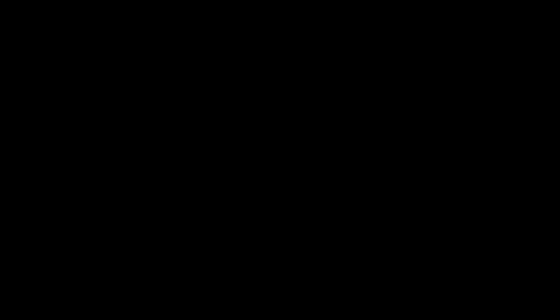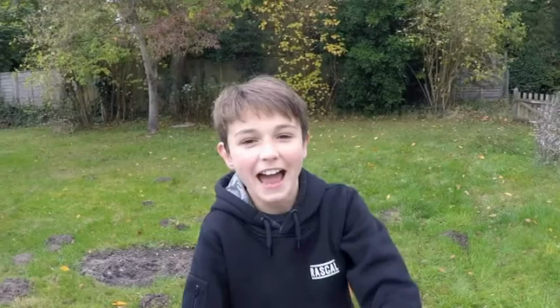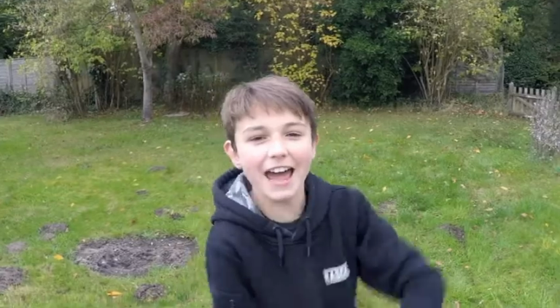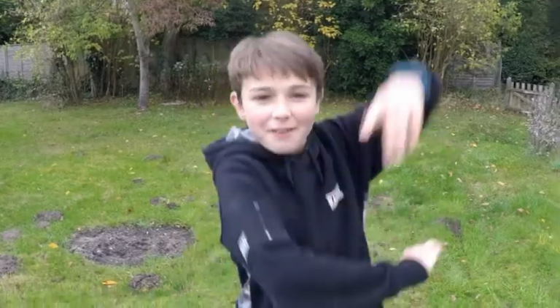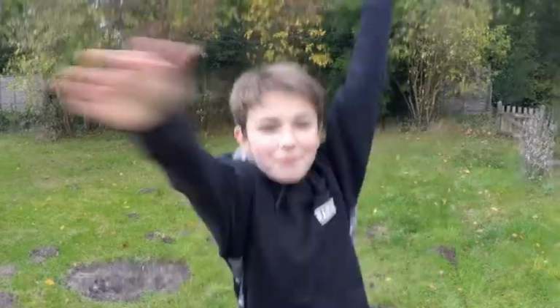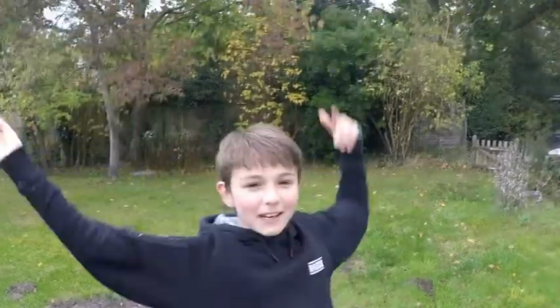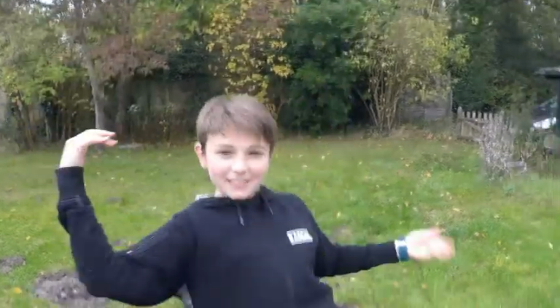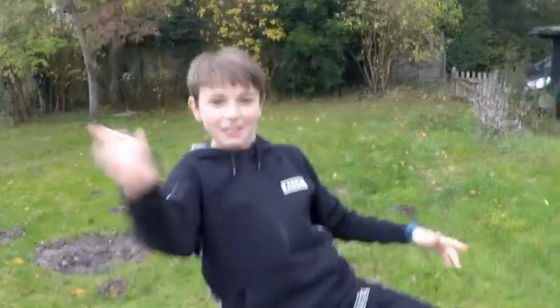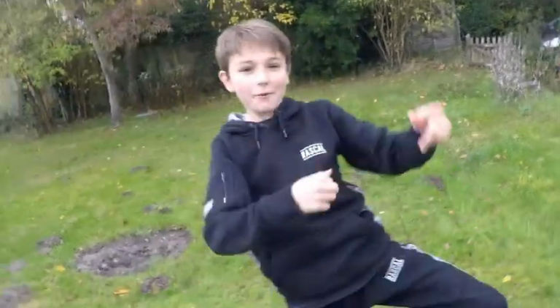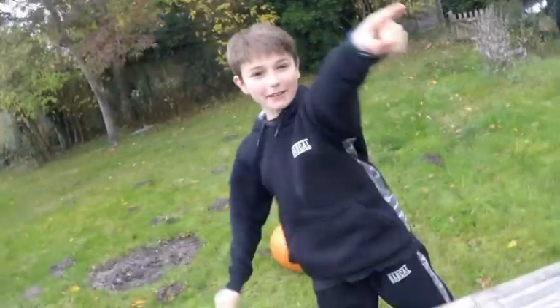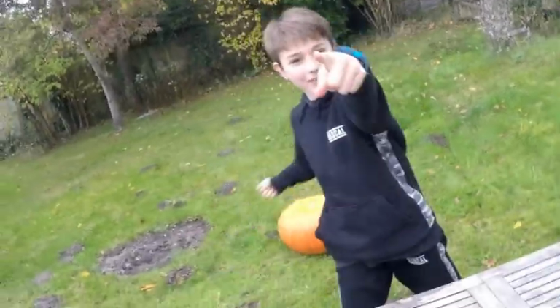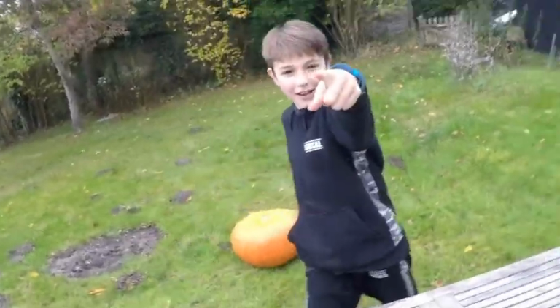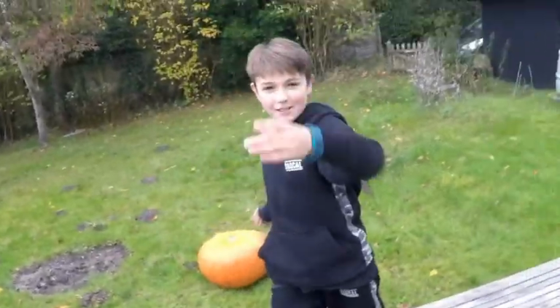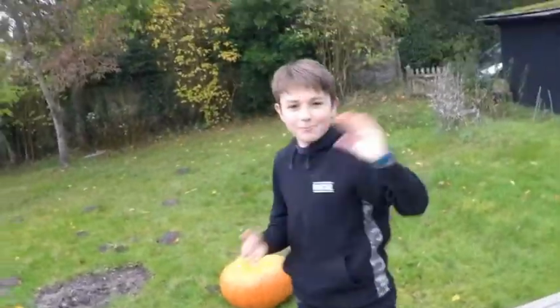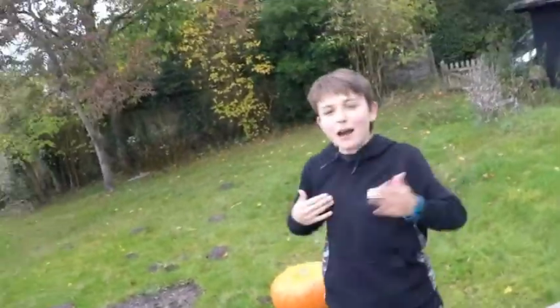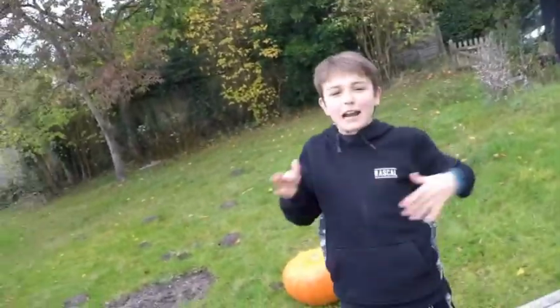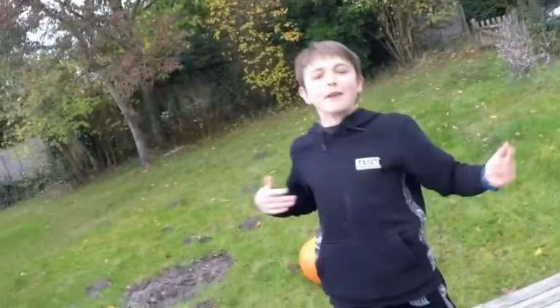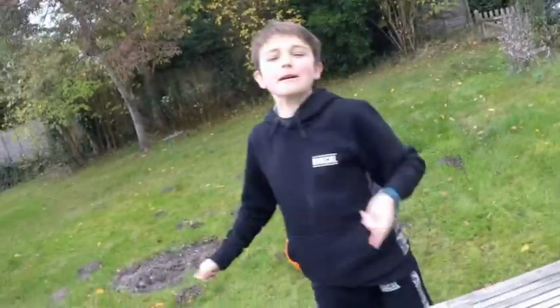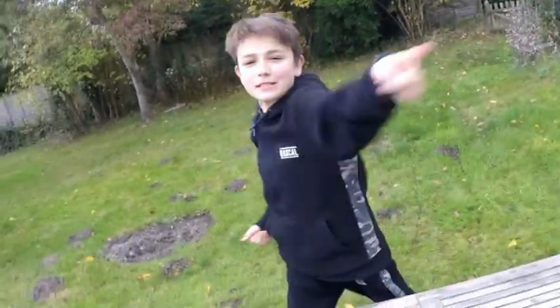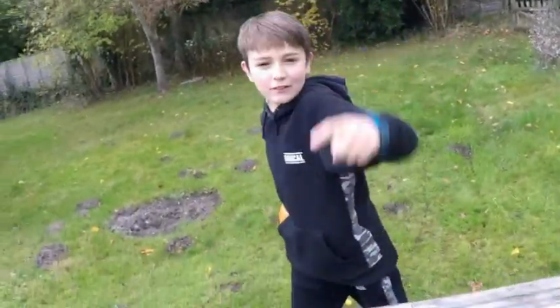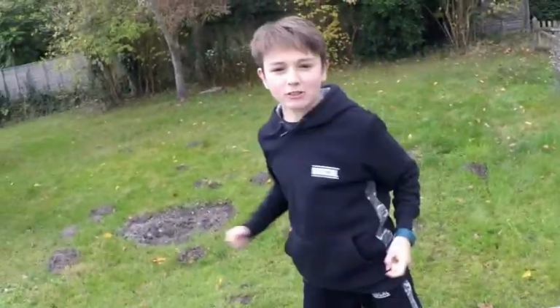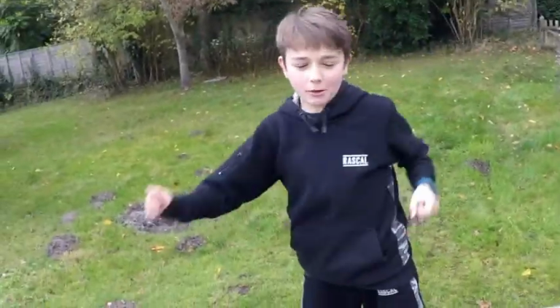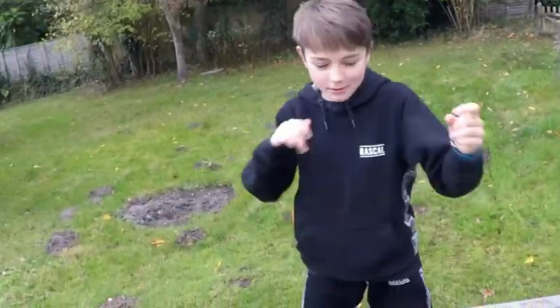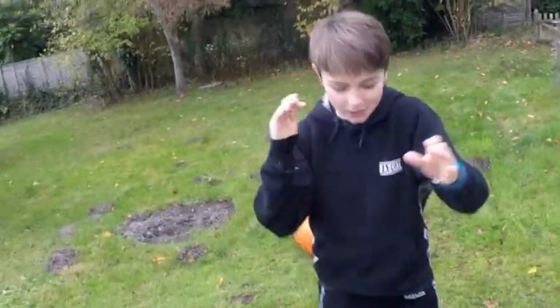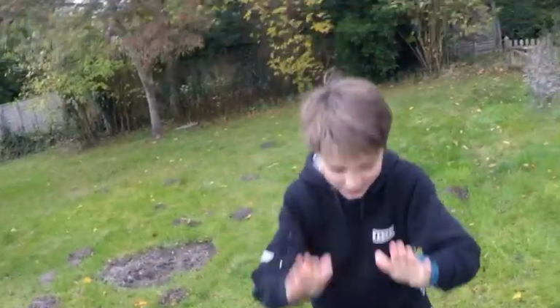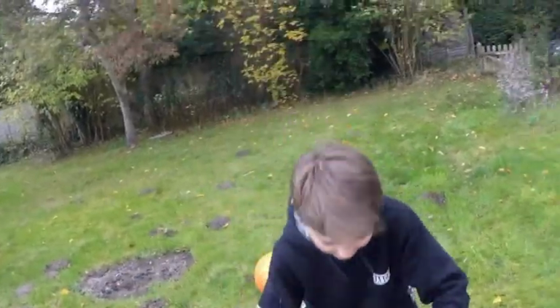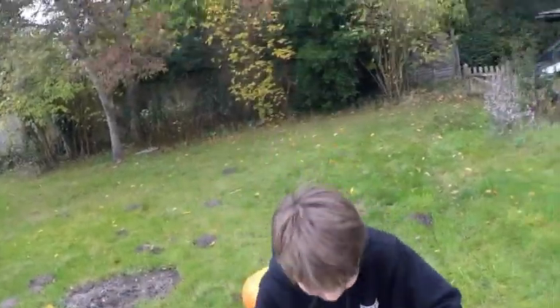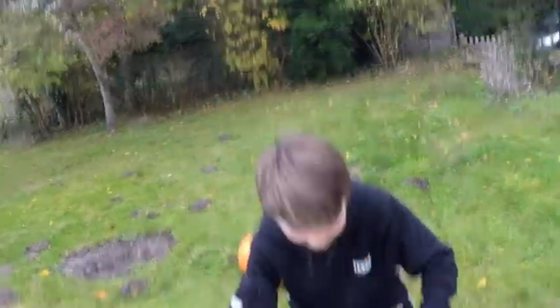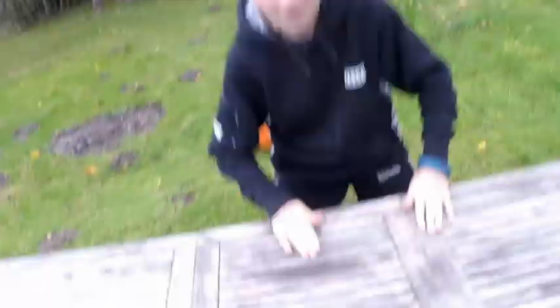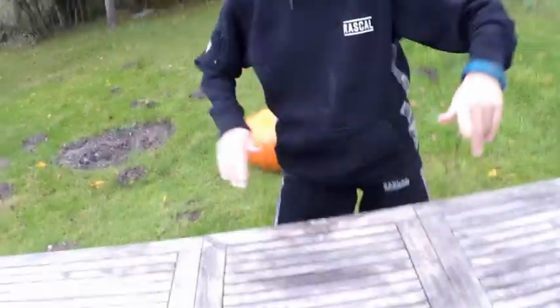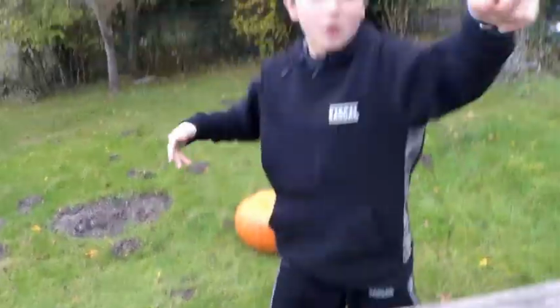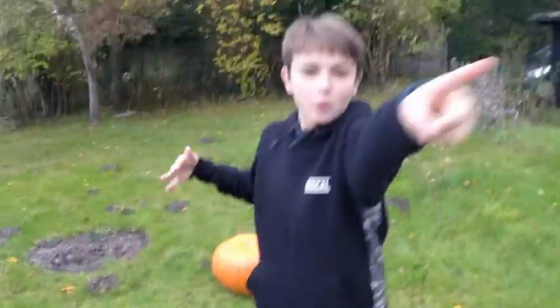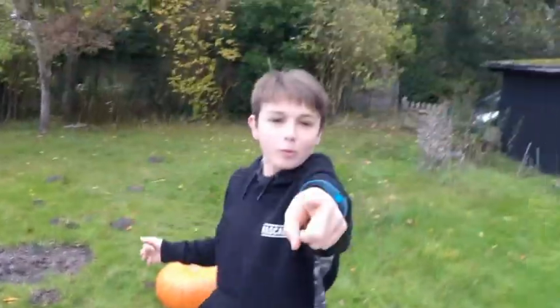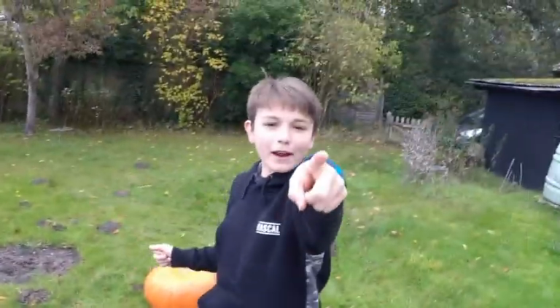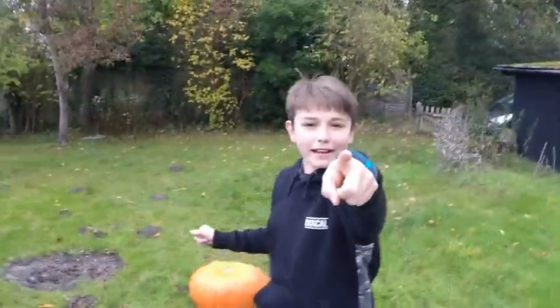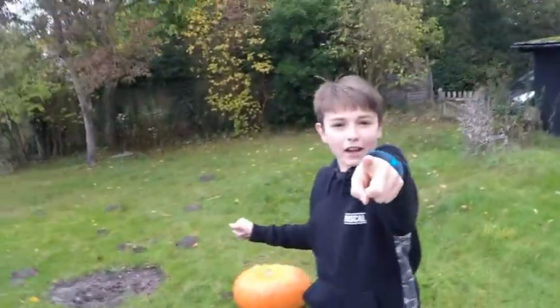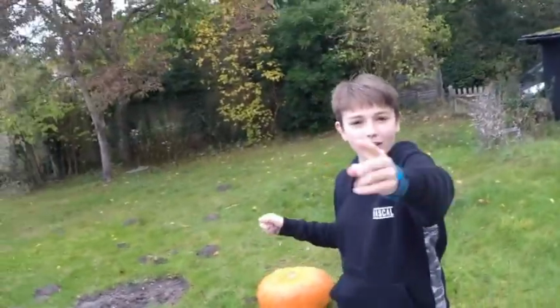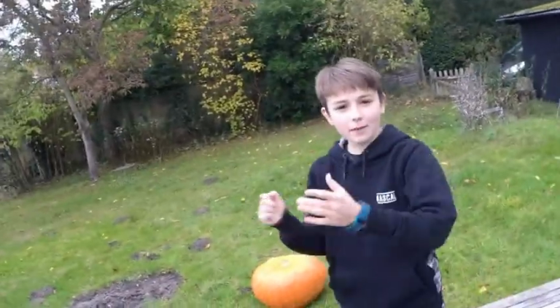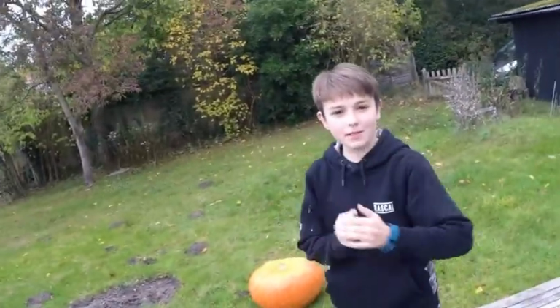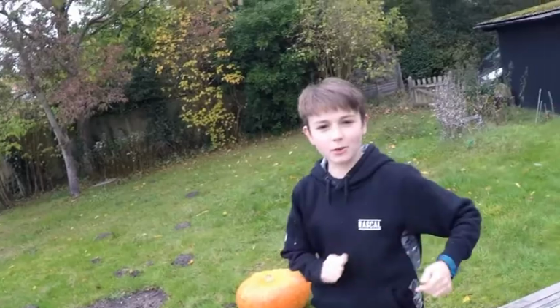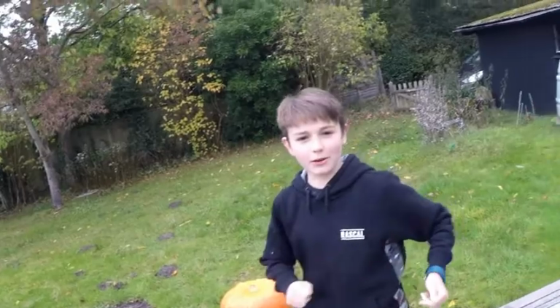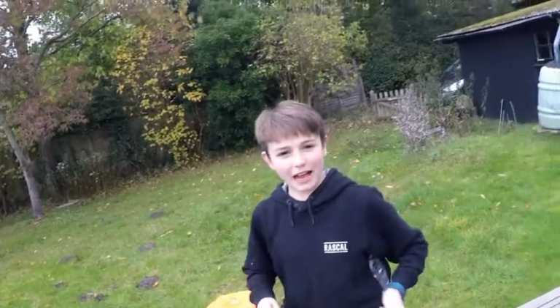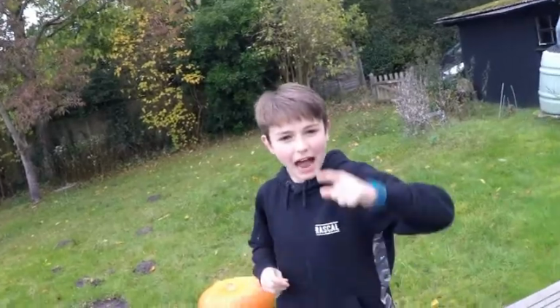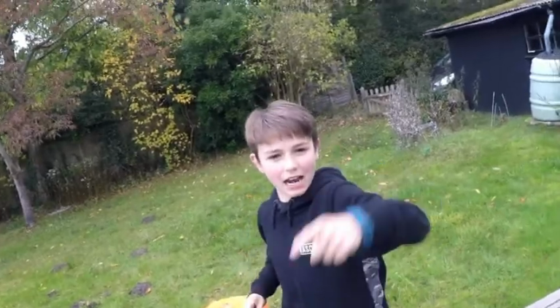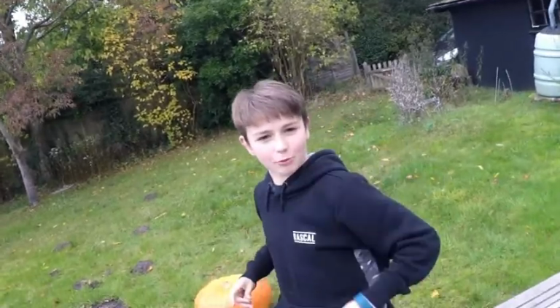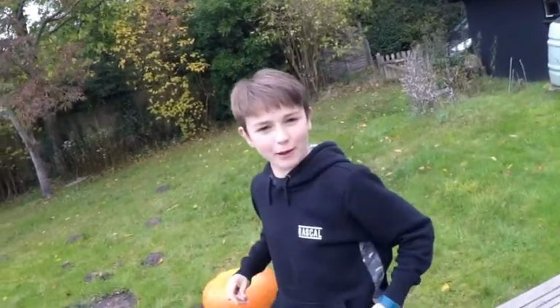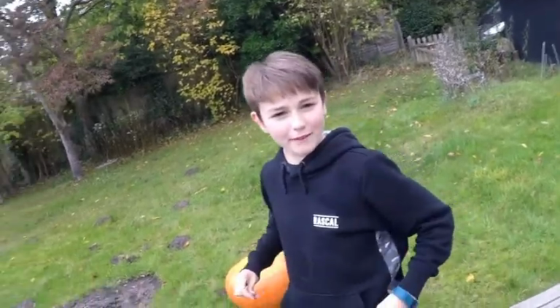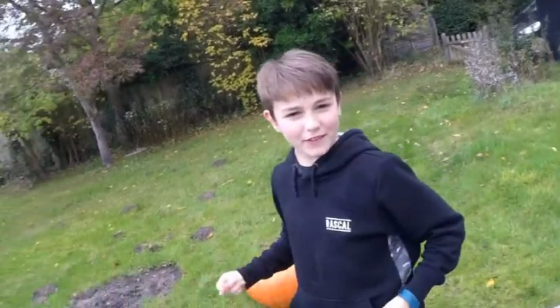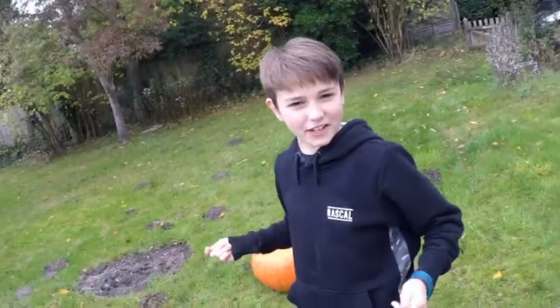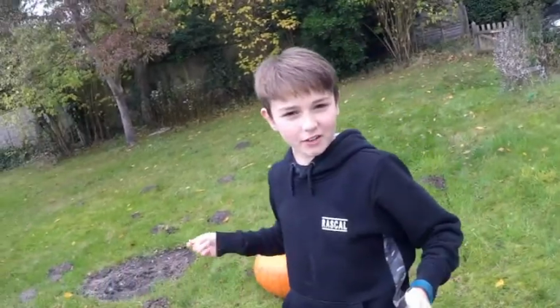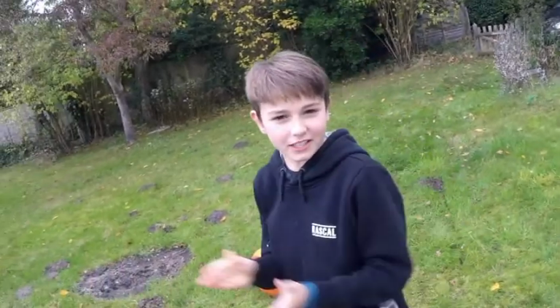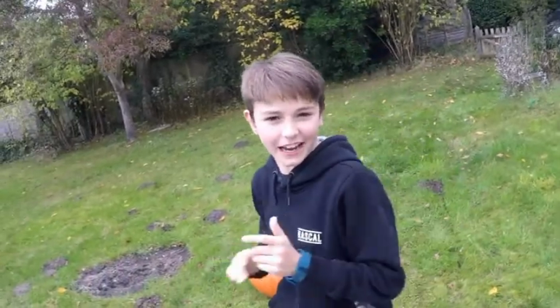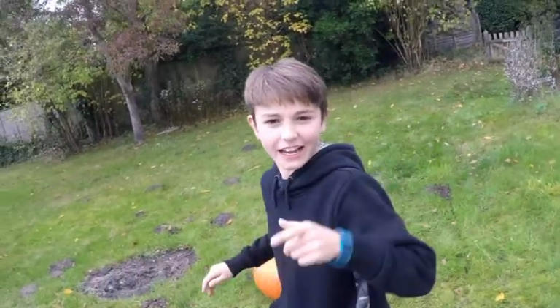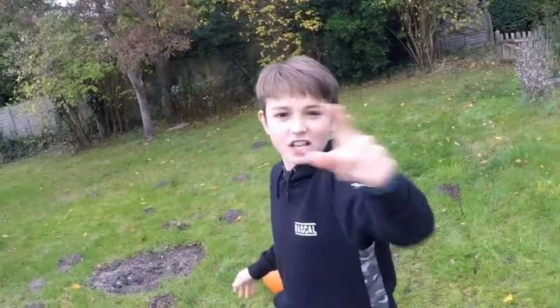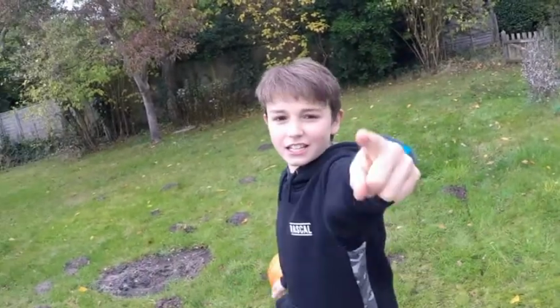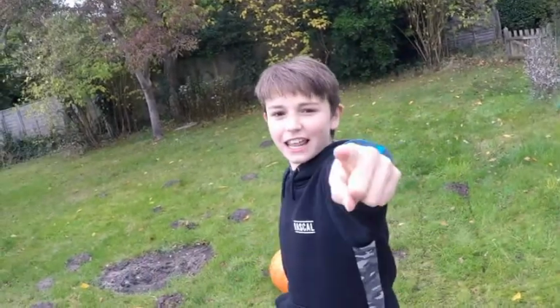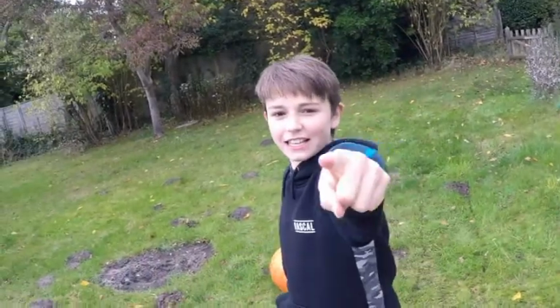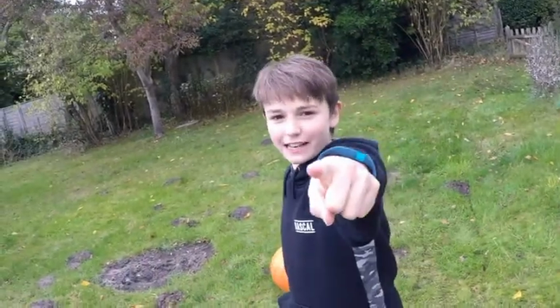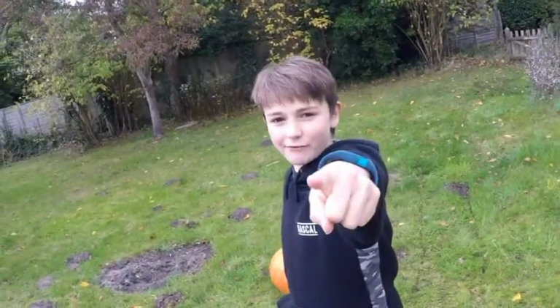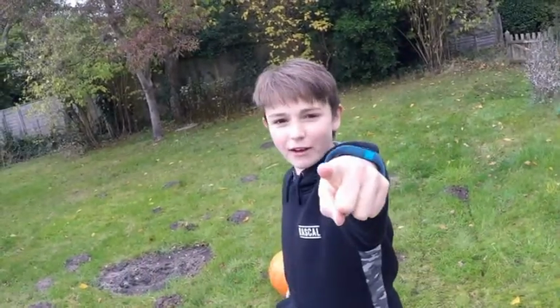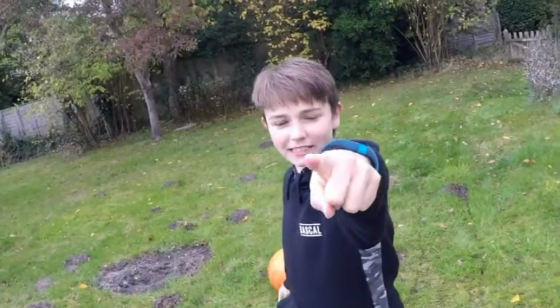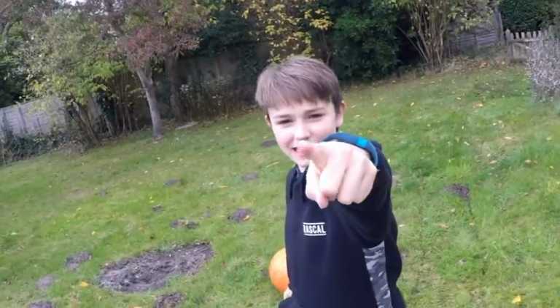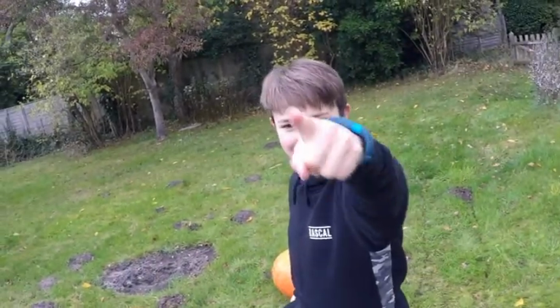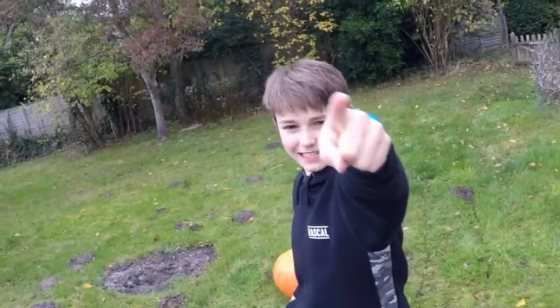Hey, what is going on guys? My name is Costco Junior and today we are going to be doing a Halloween video, so let's get right into this.